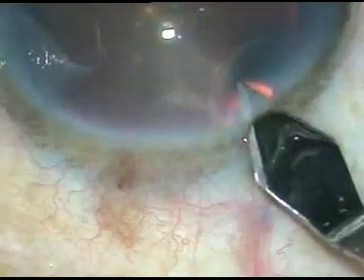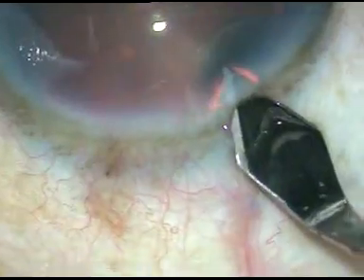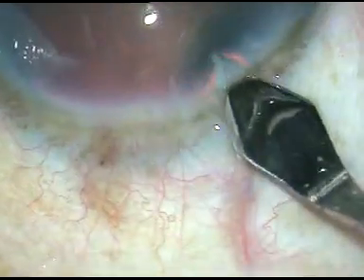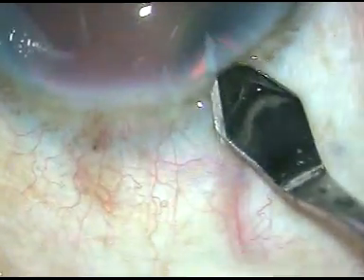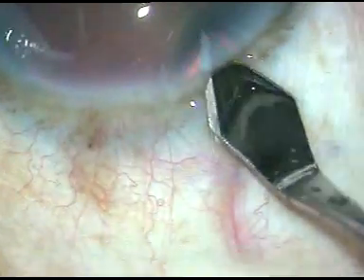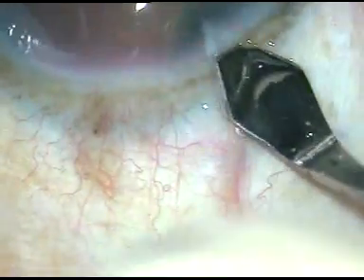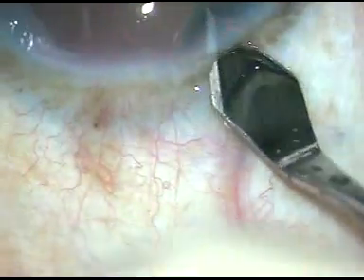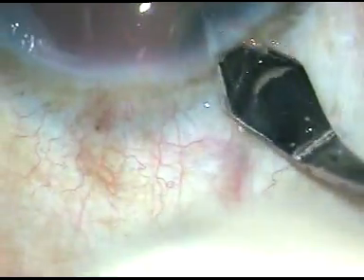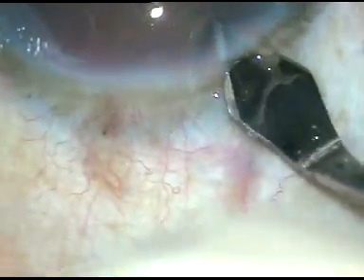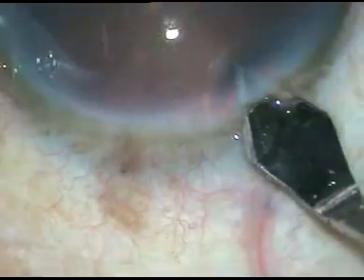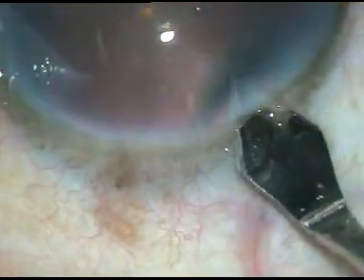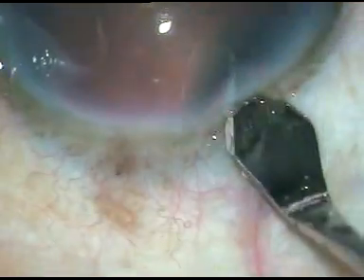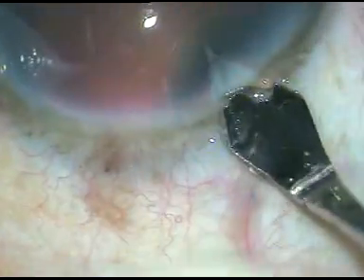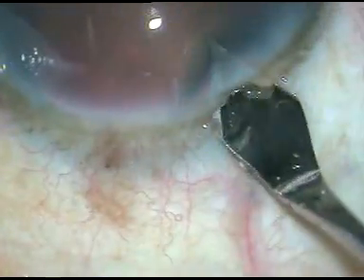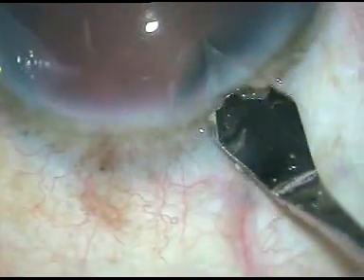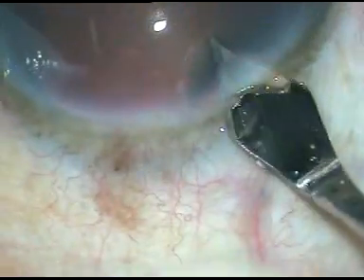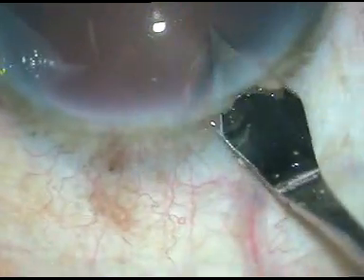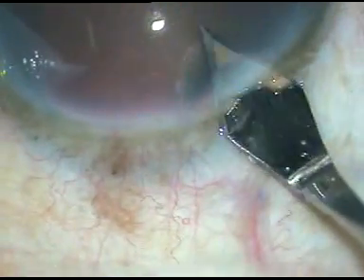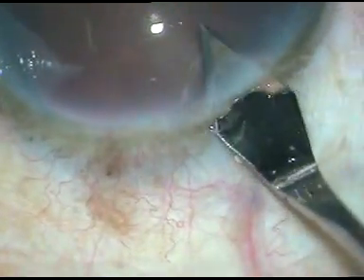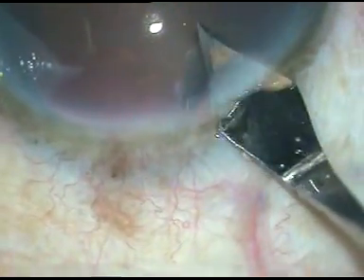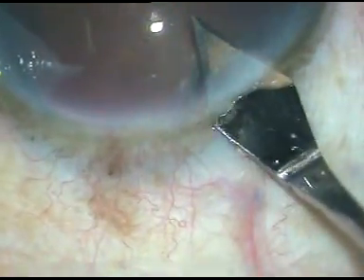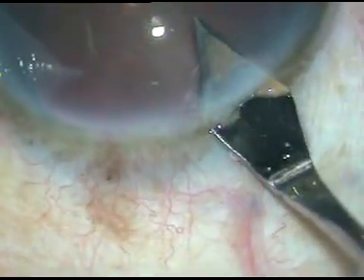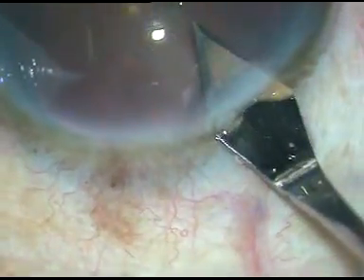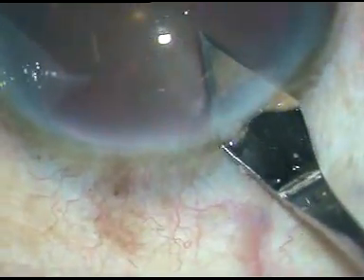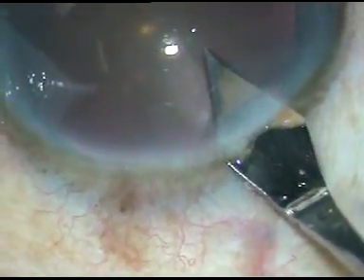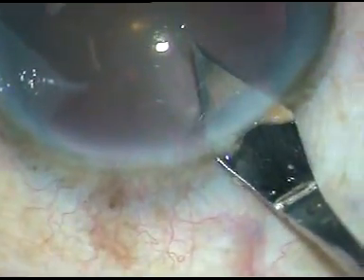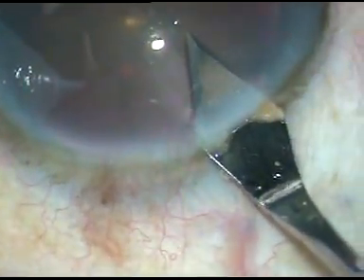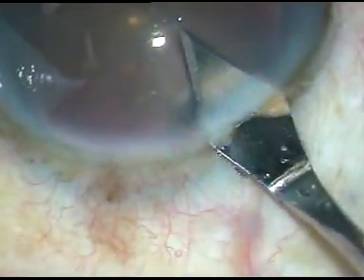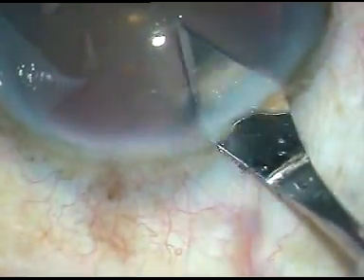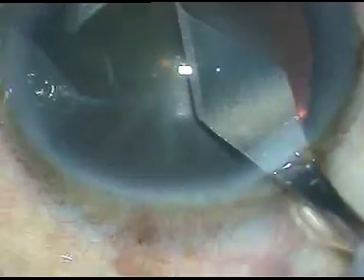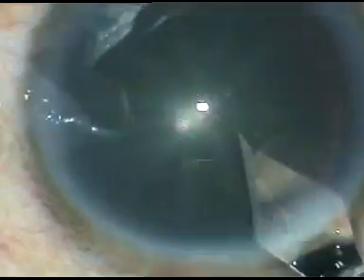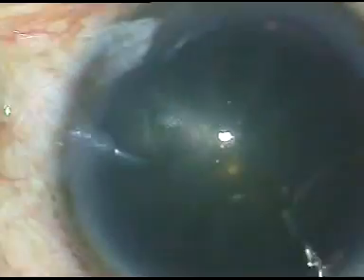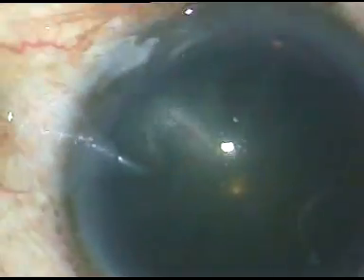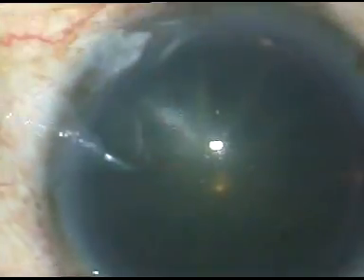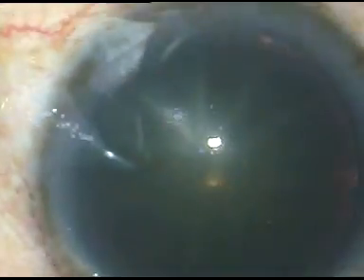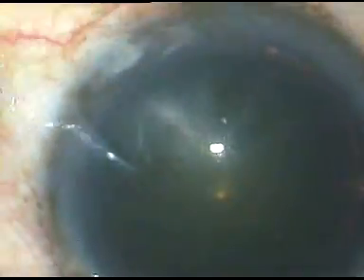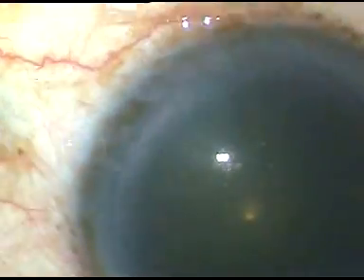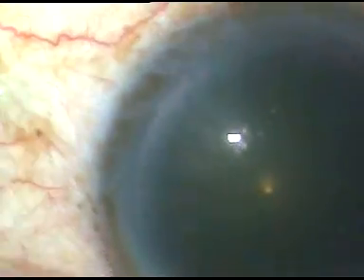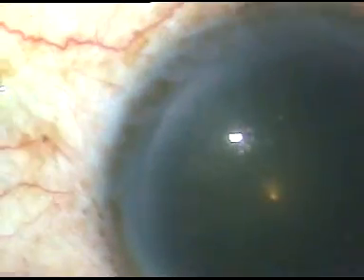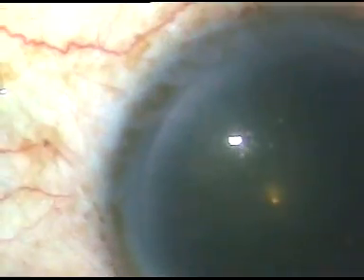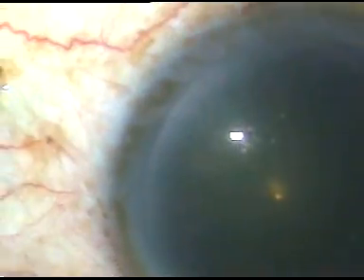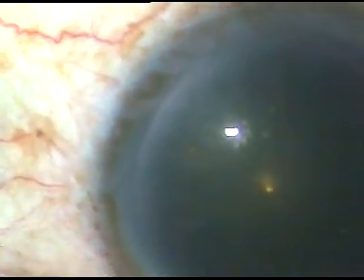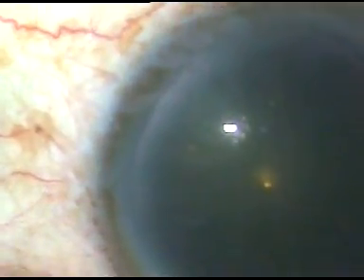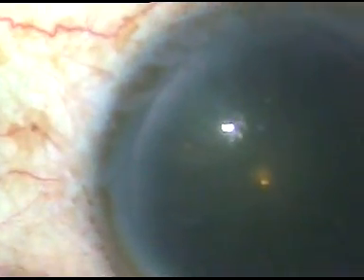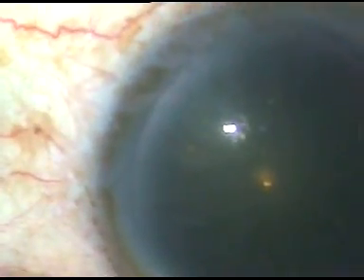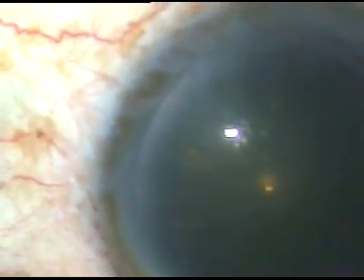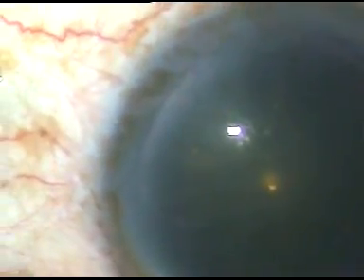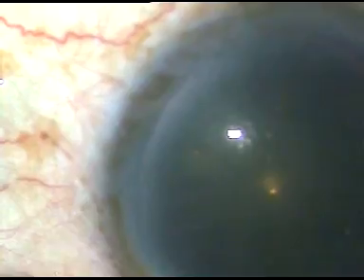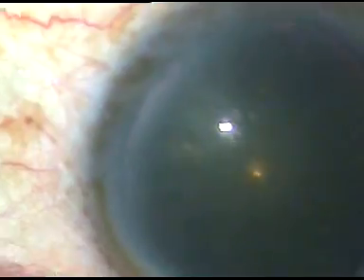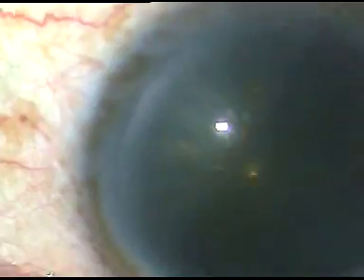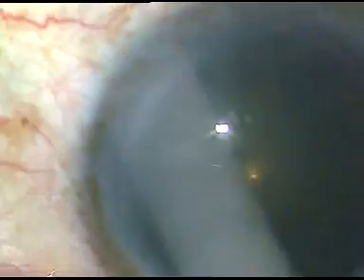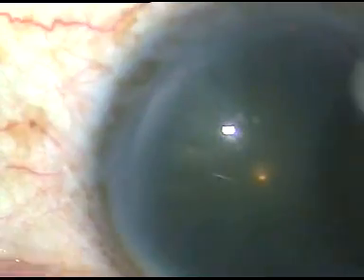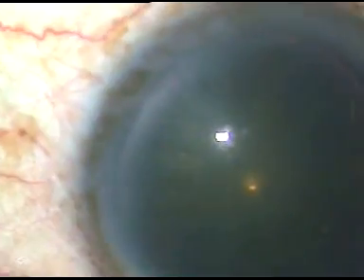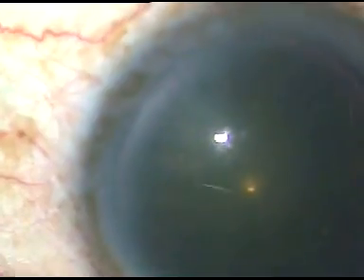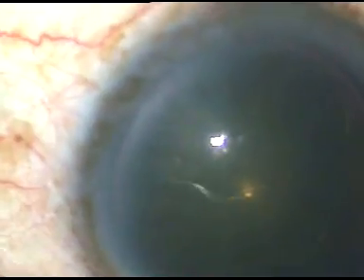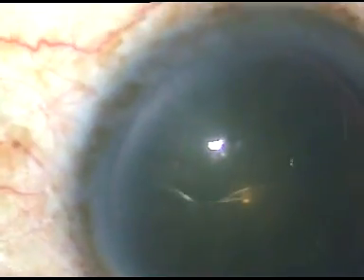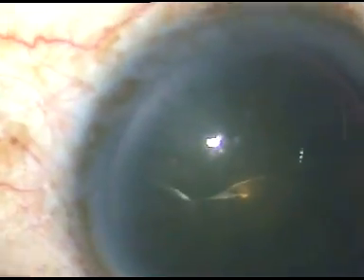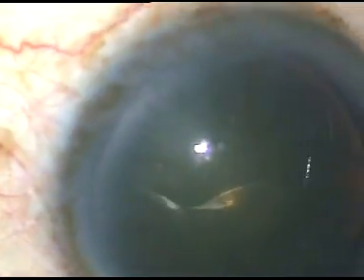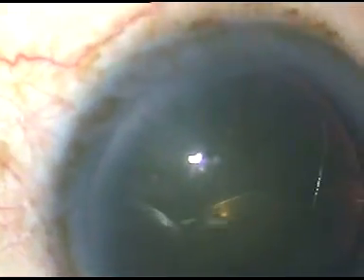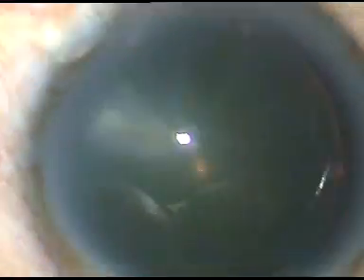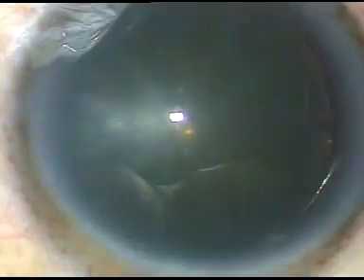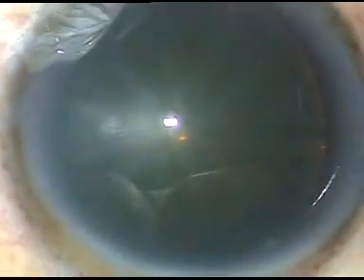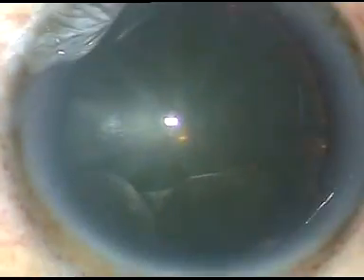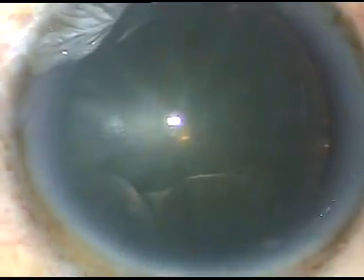Colleagues, in this video I am going to demonstrate a very good technique of initiating capsulorrhexis.